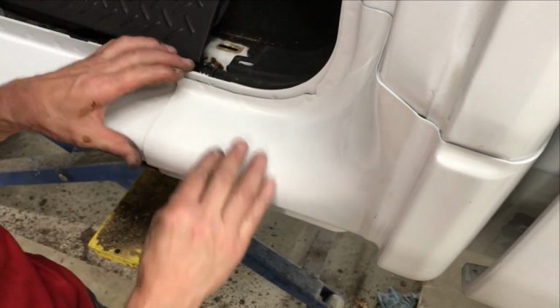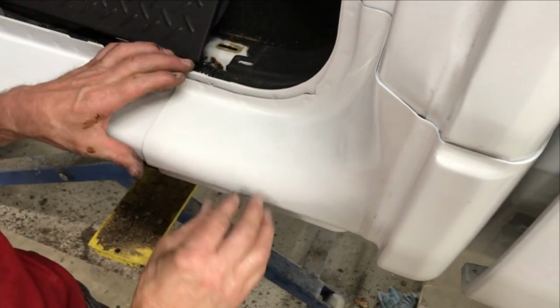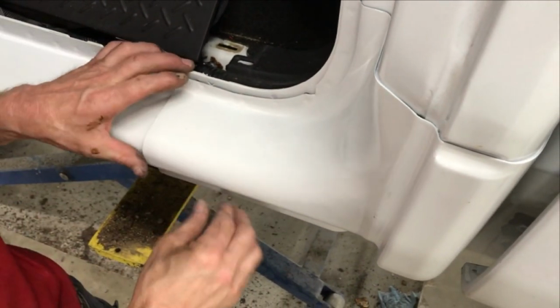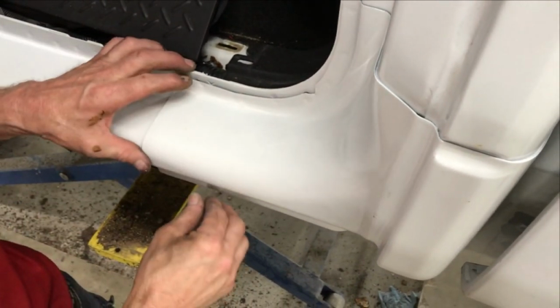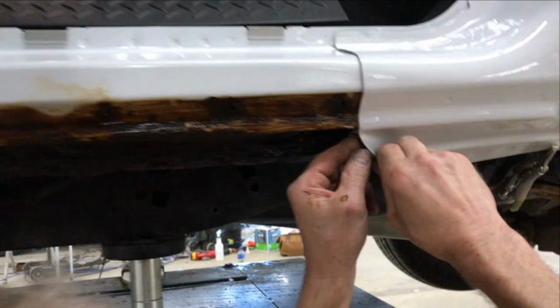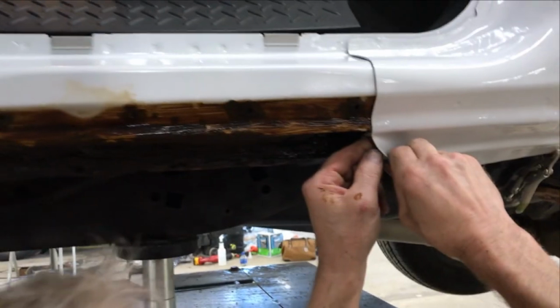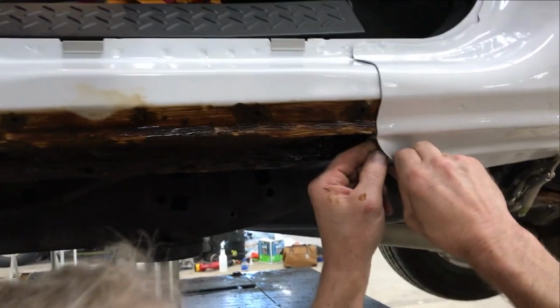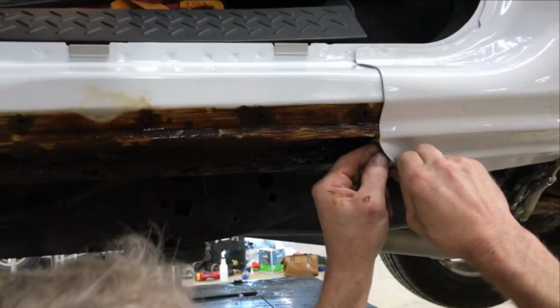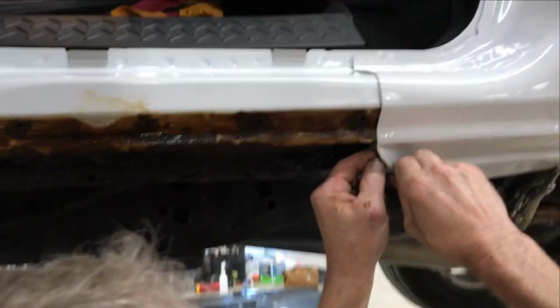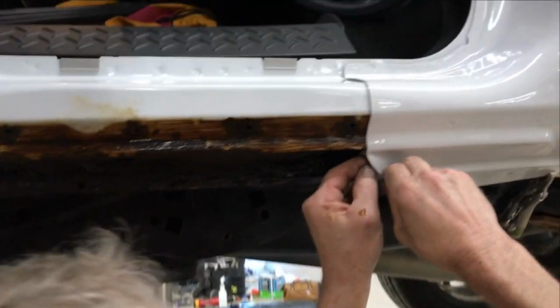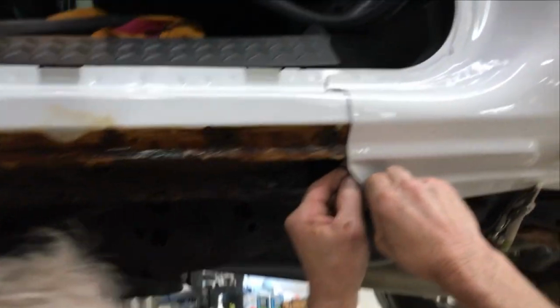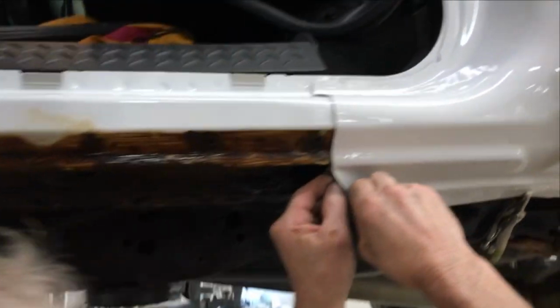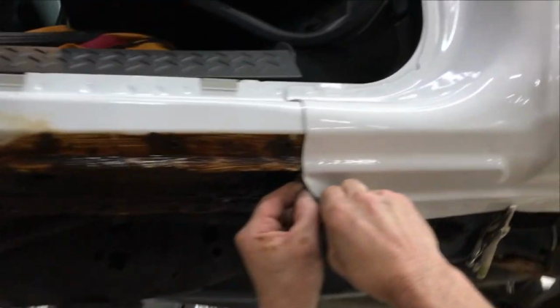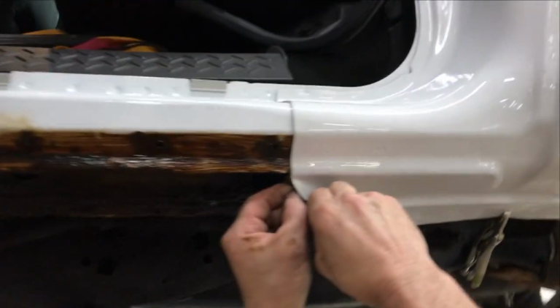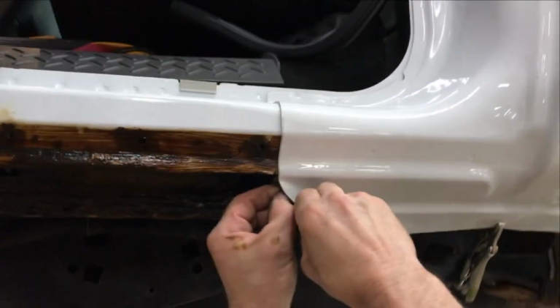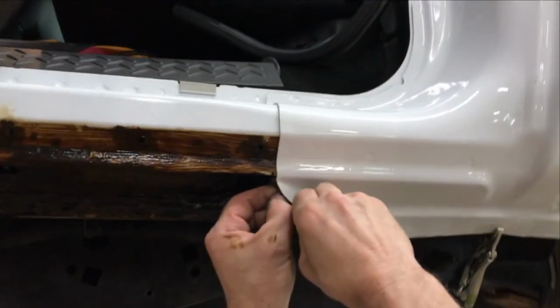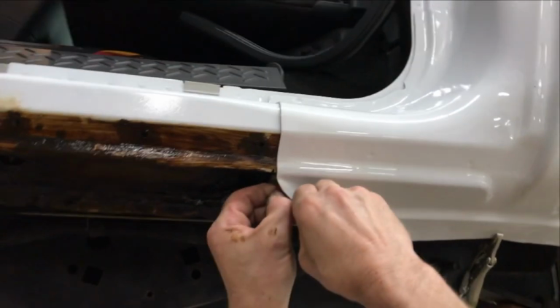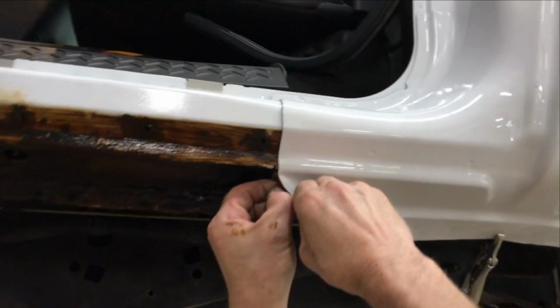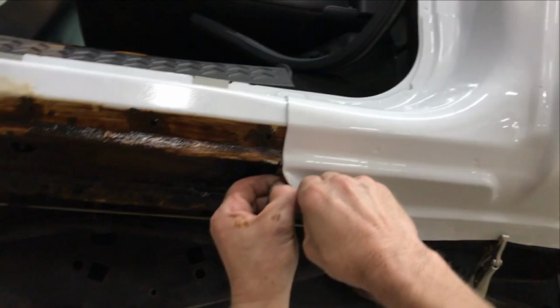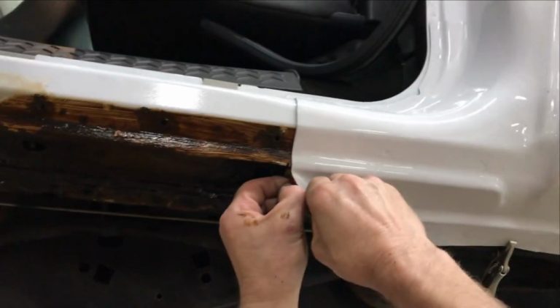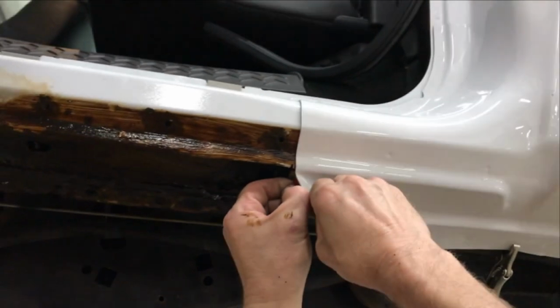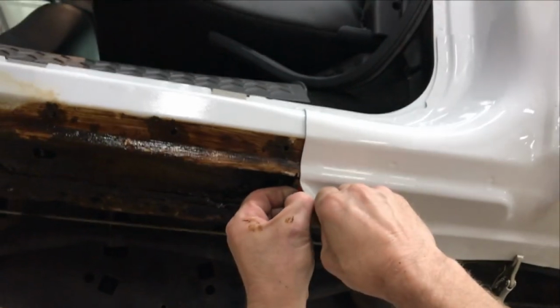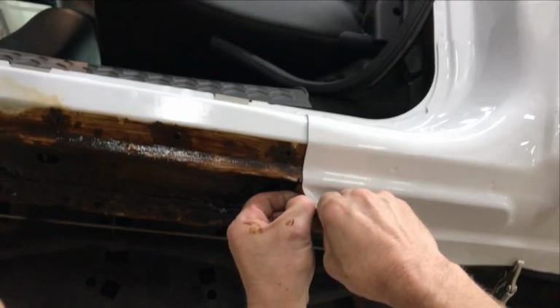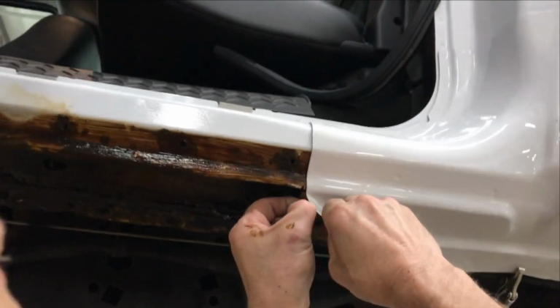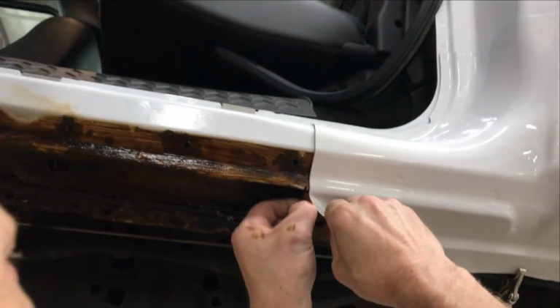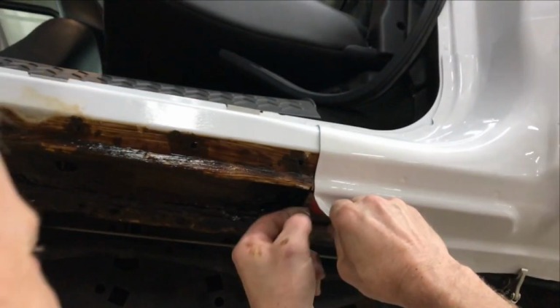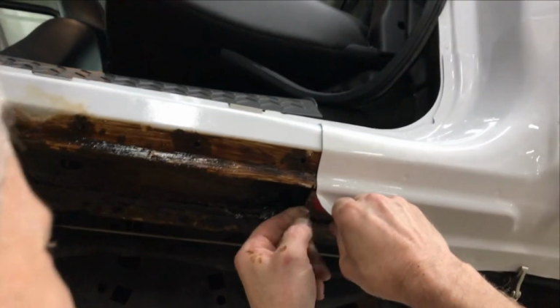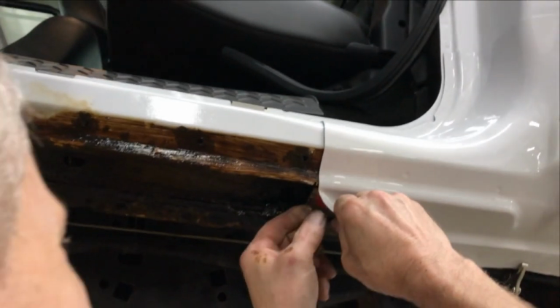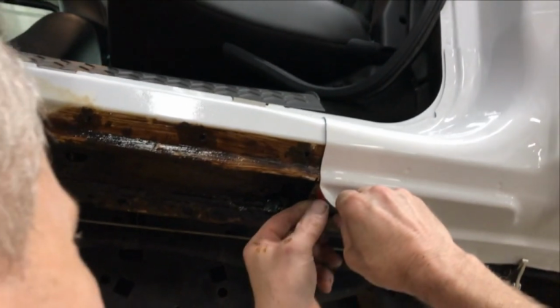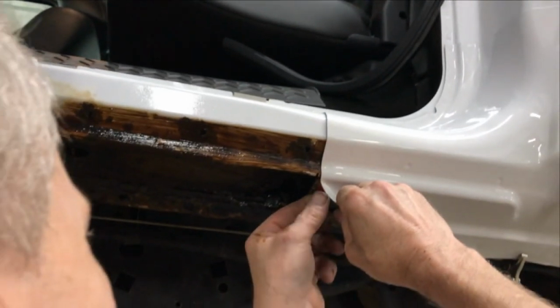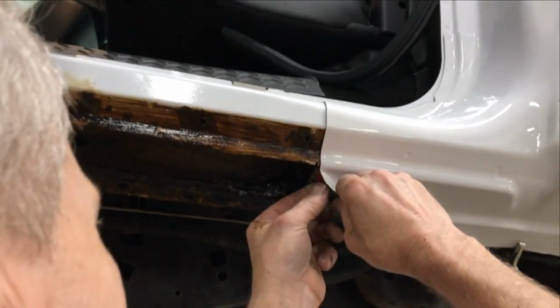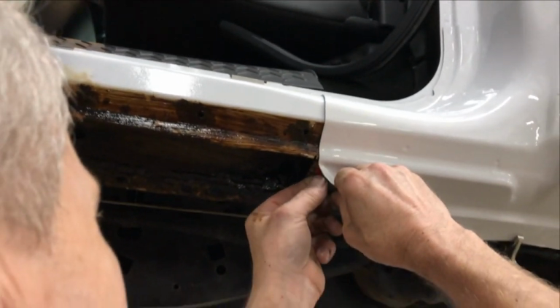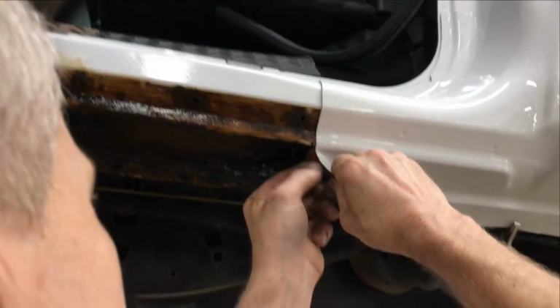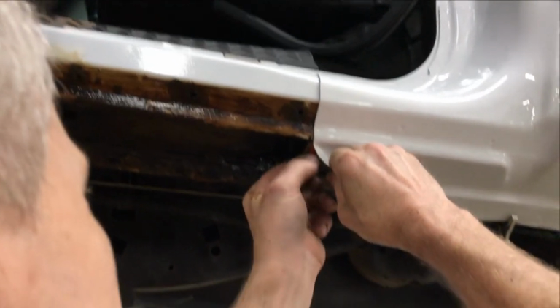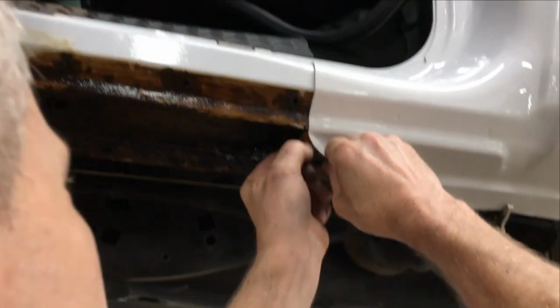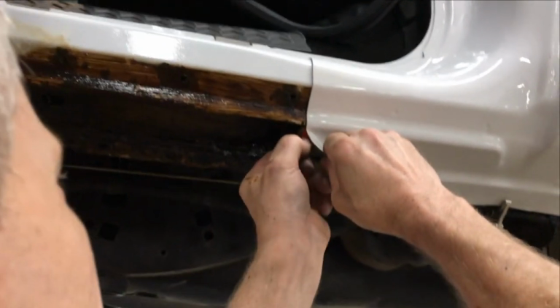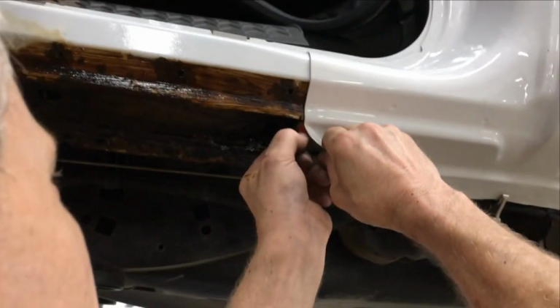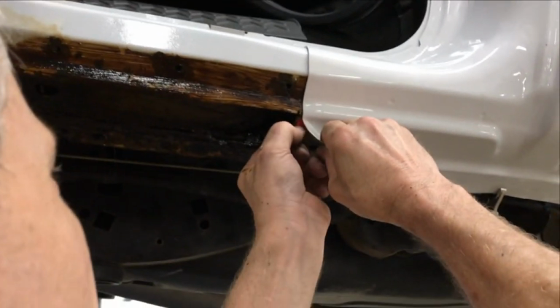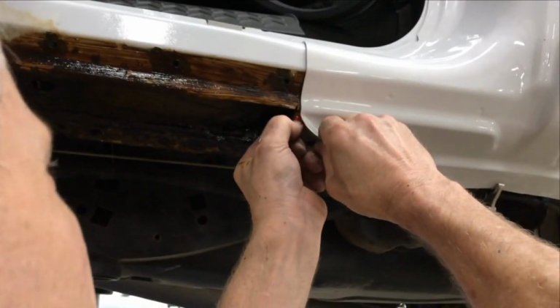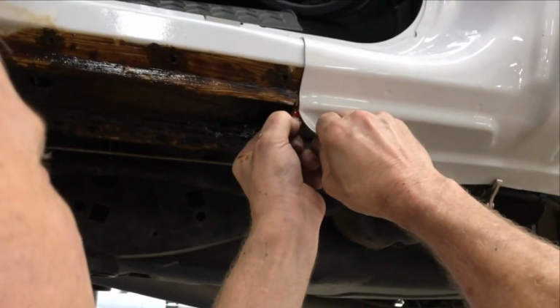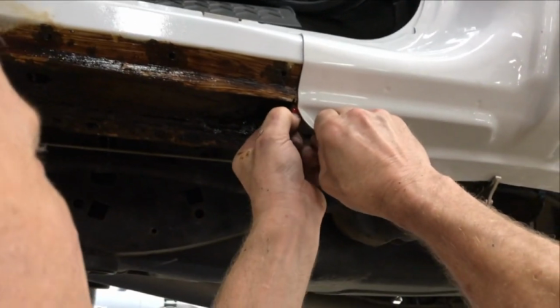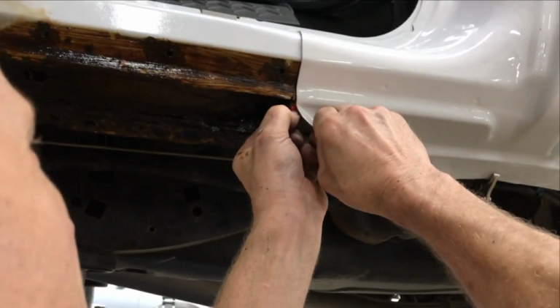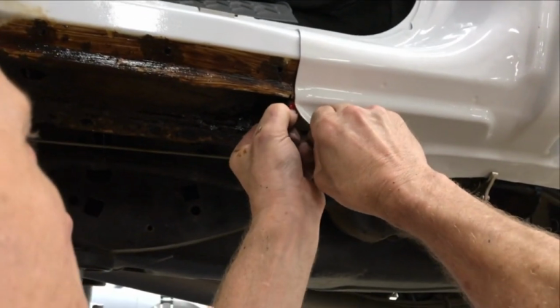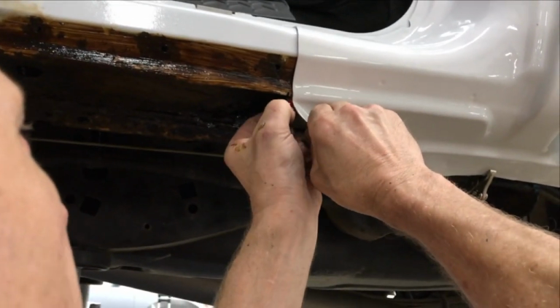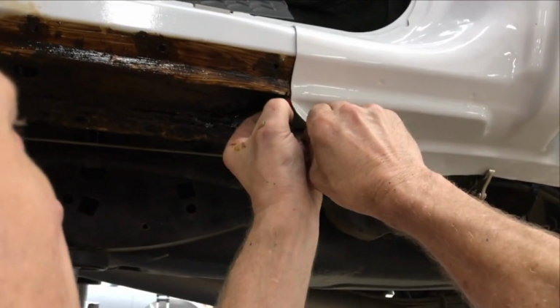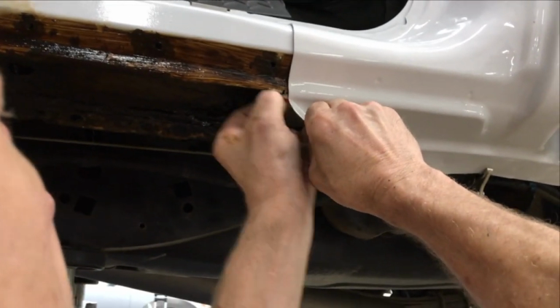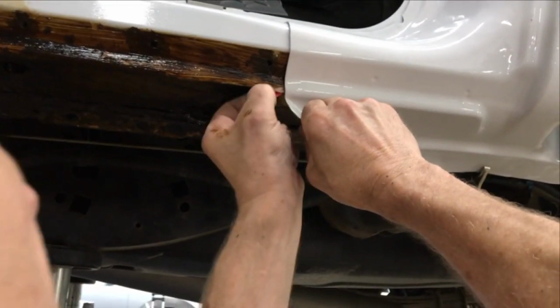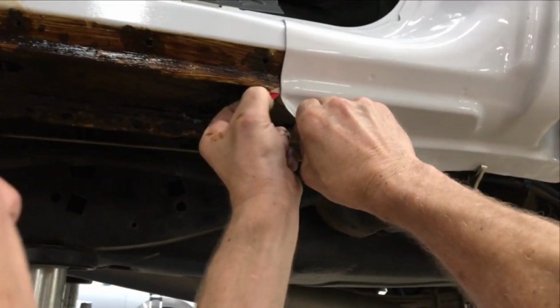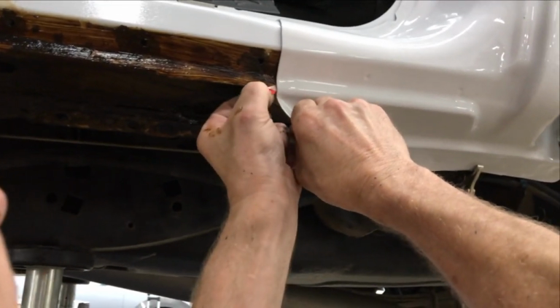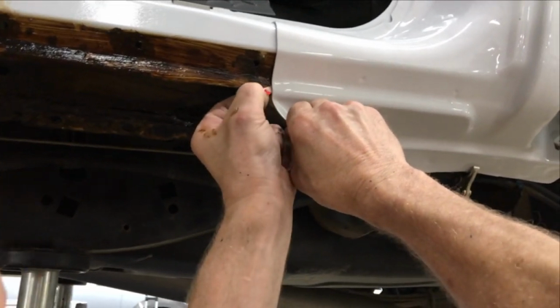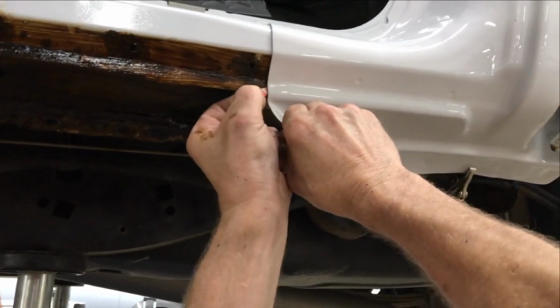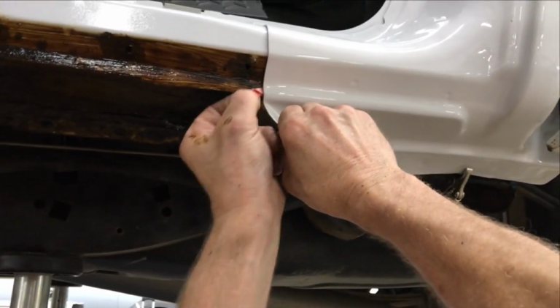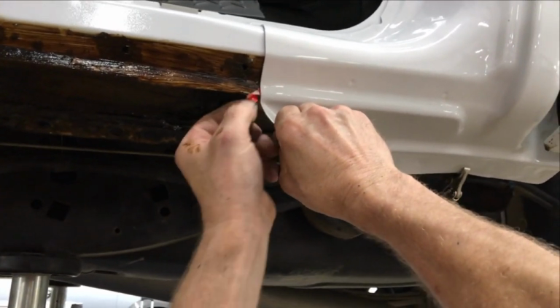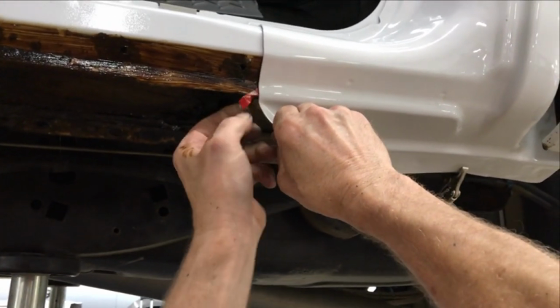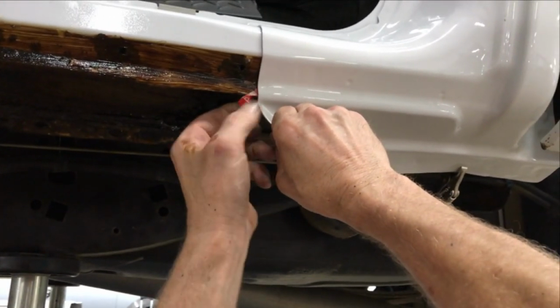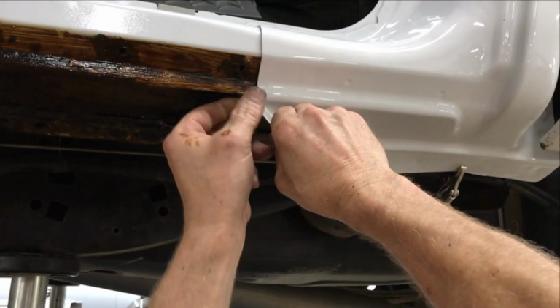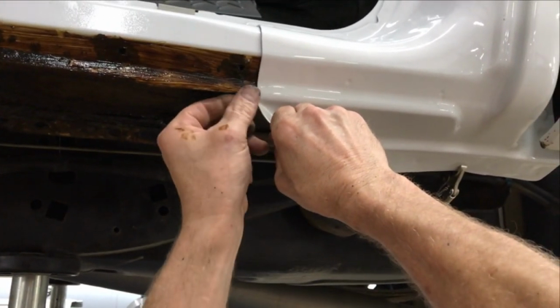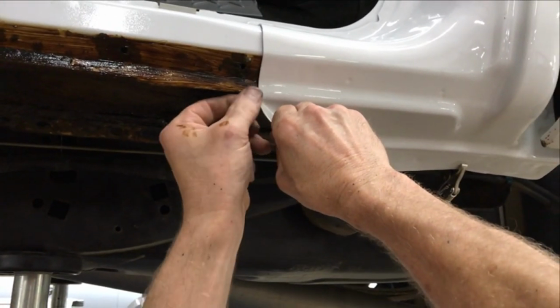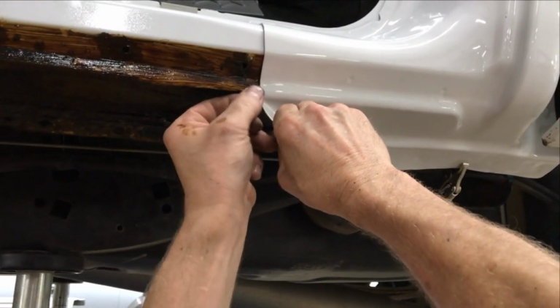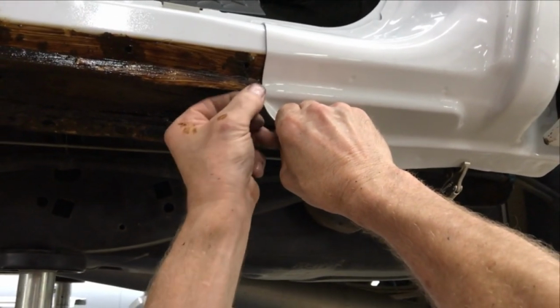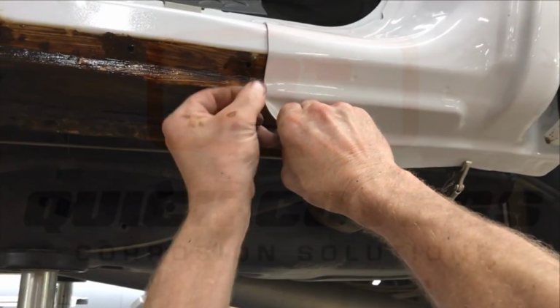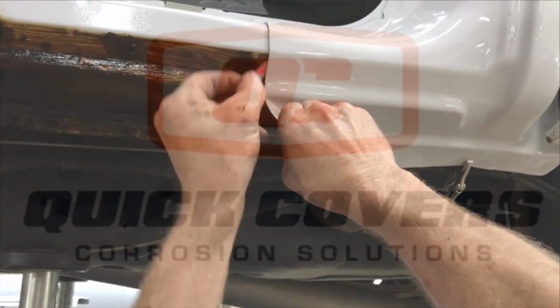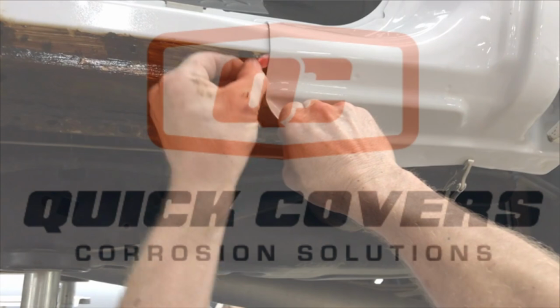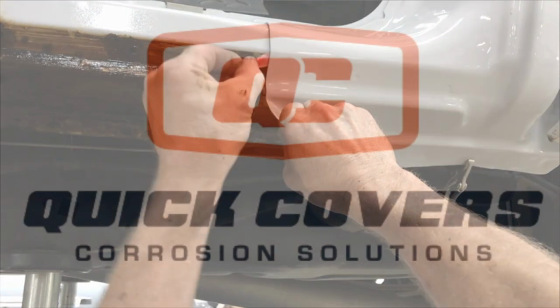Then, take the backing off of the last section of the two-sided tape. Now you are ready to continue with the assembly of the interior trim.